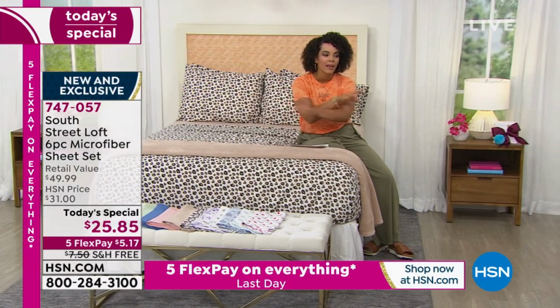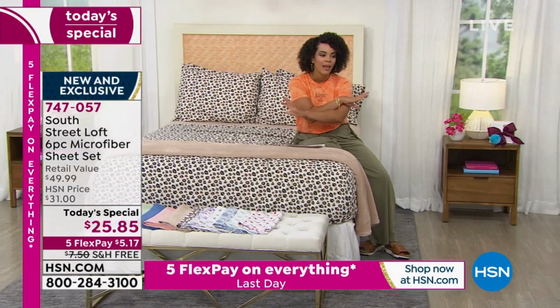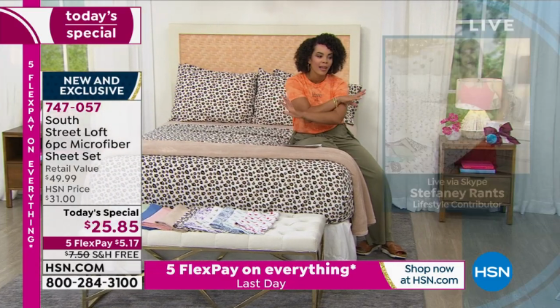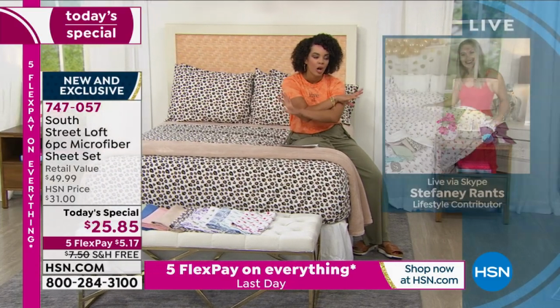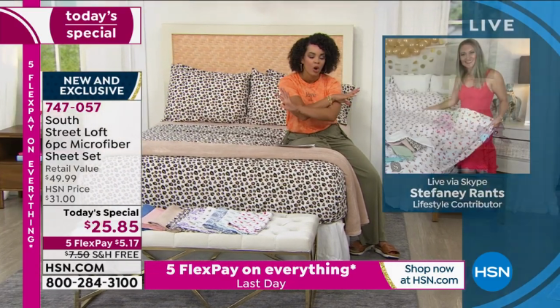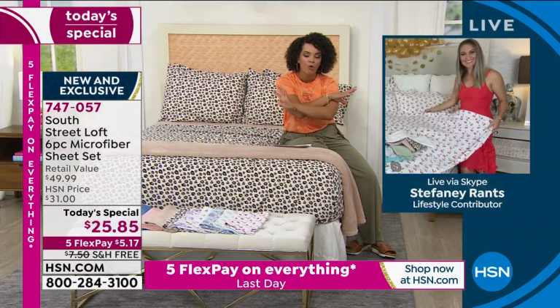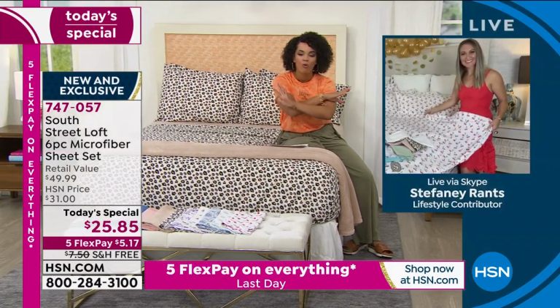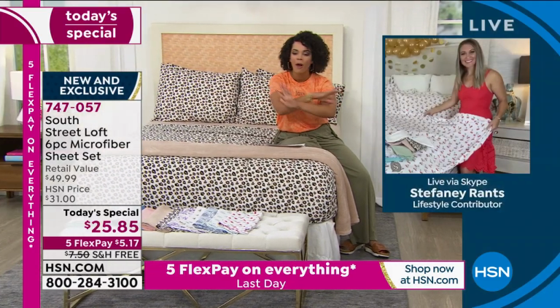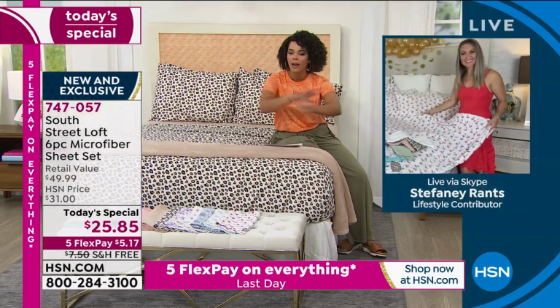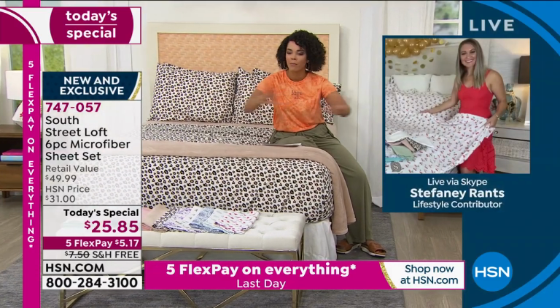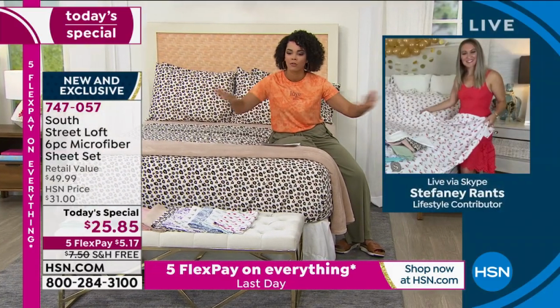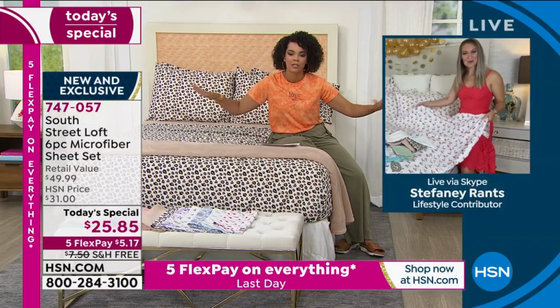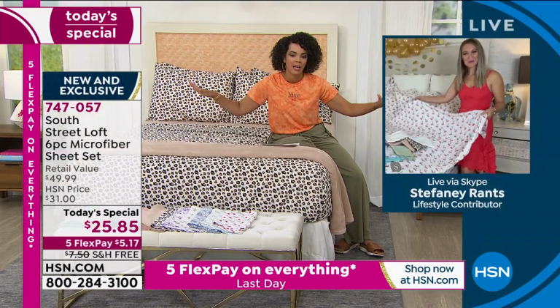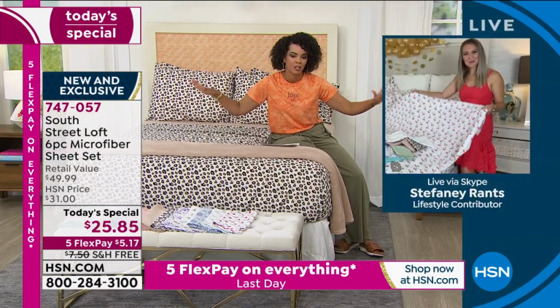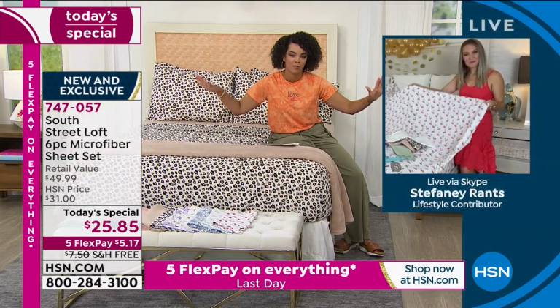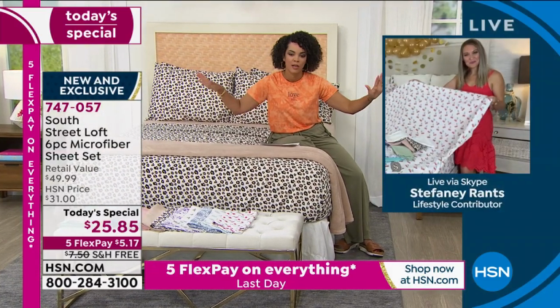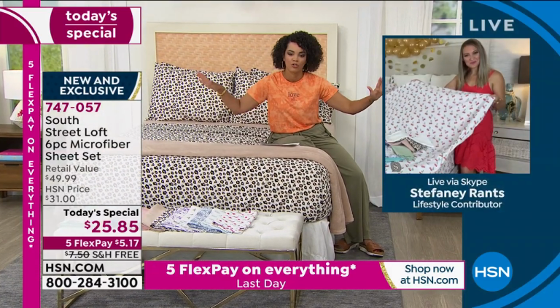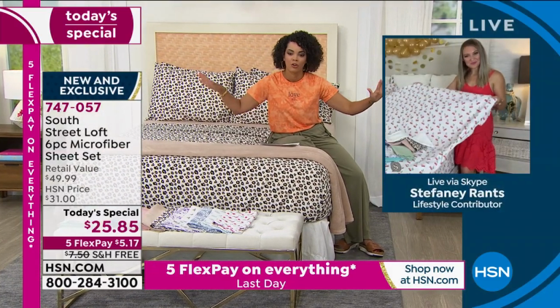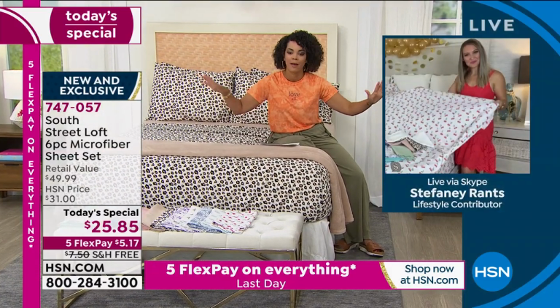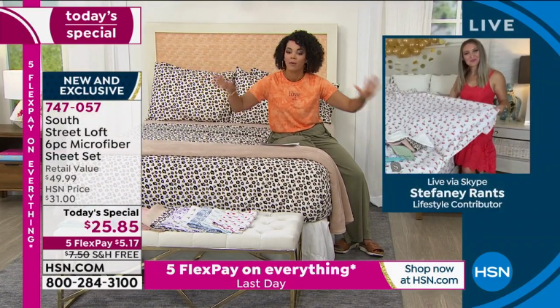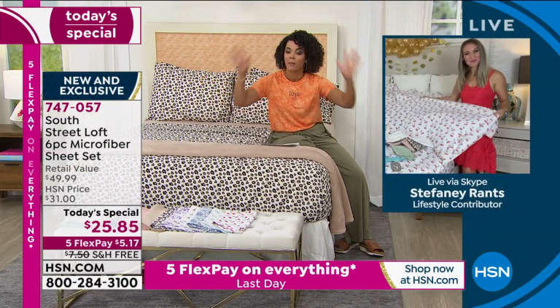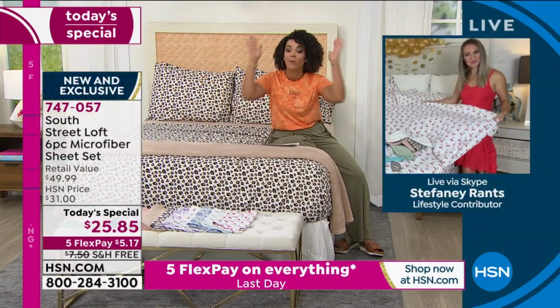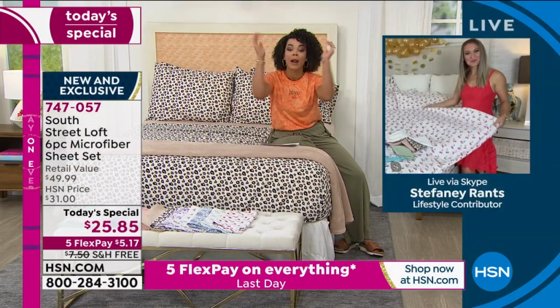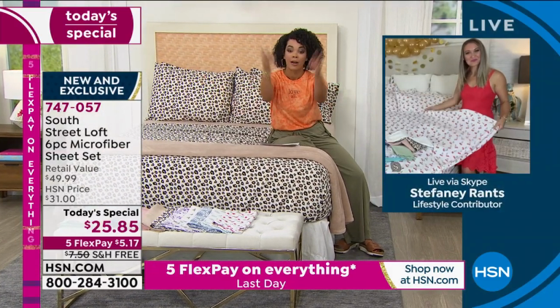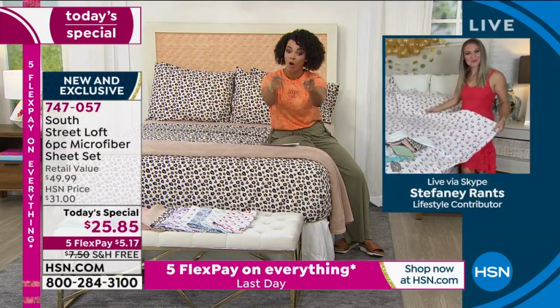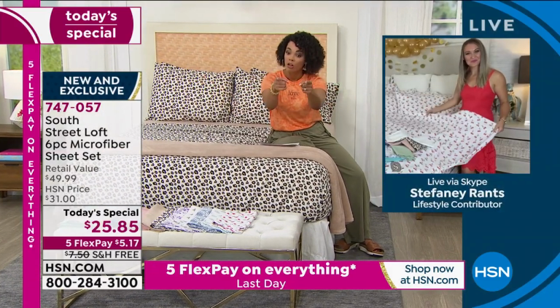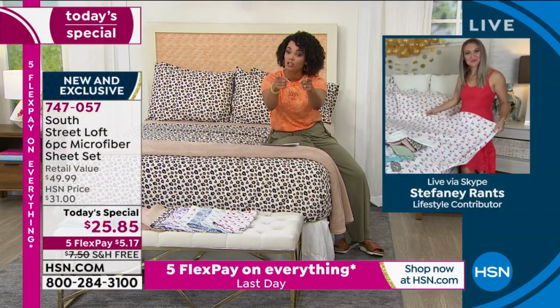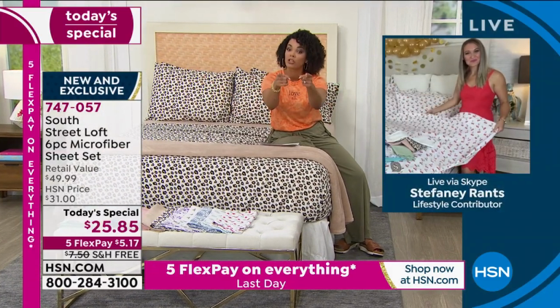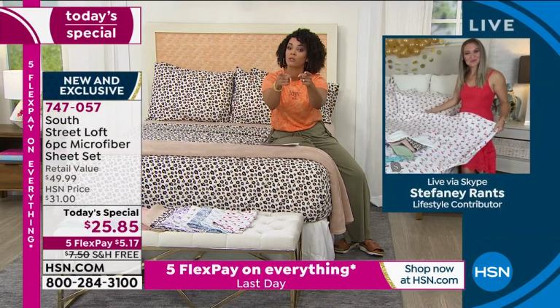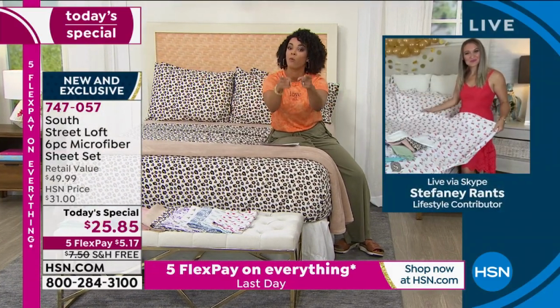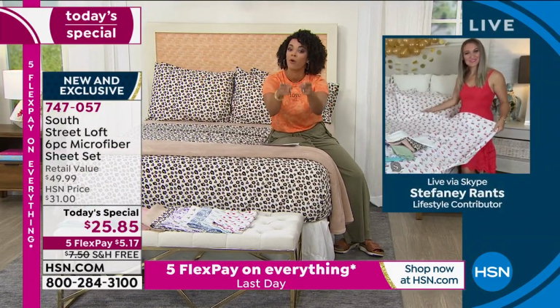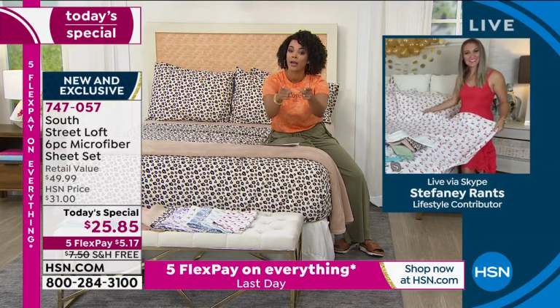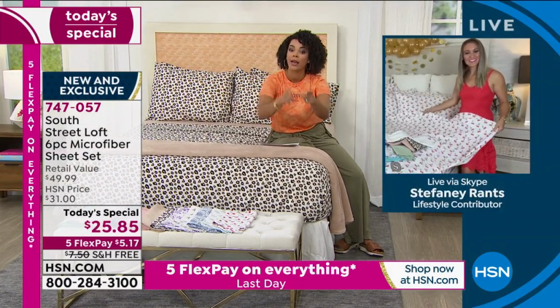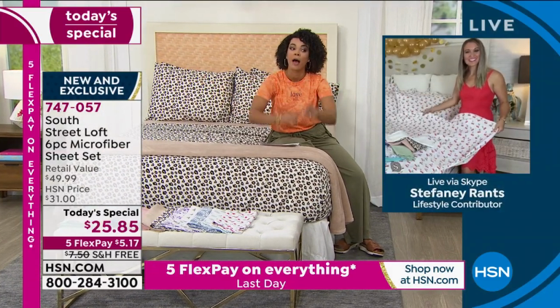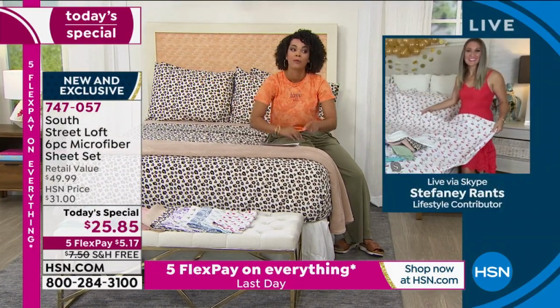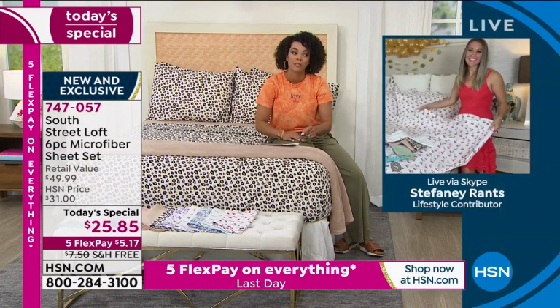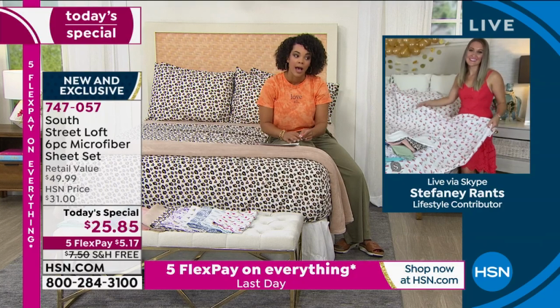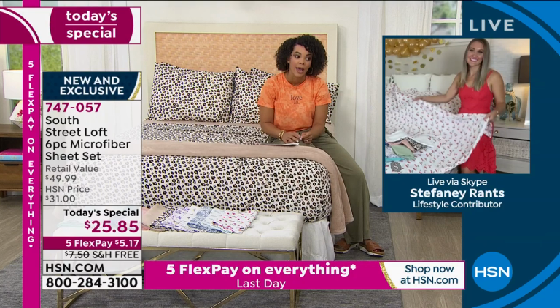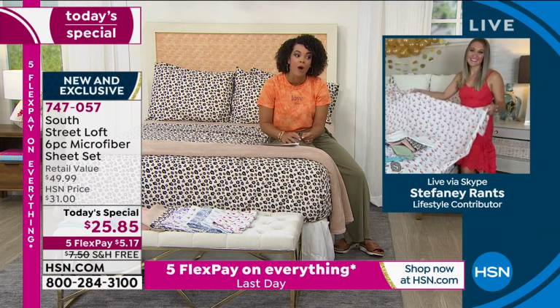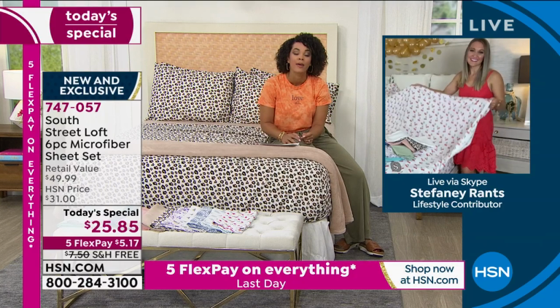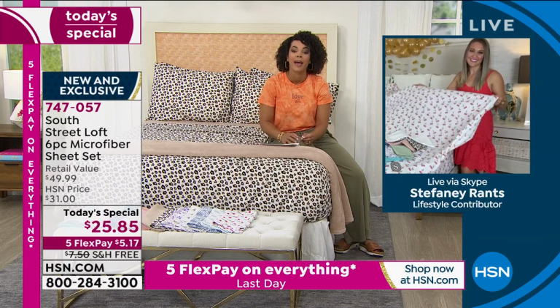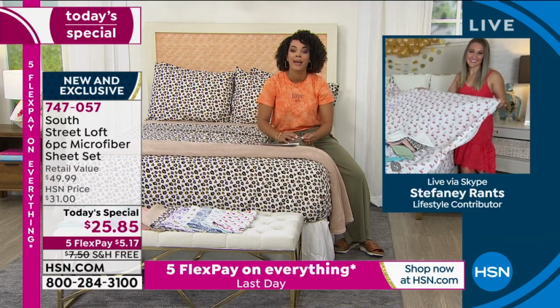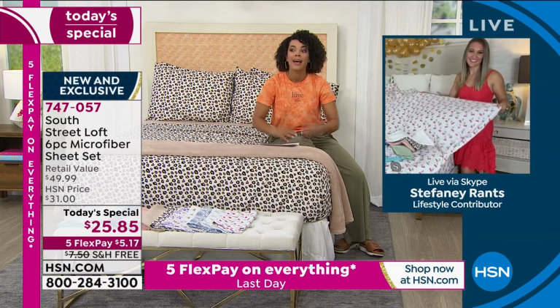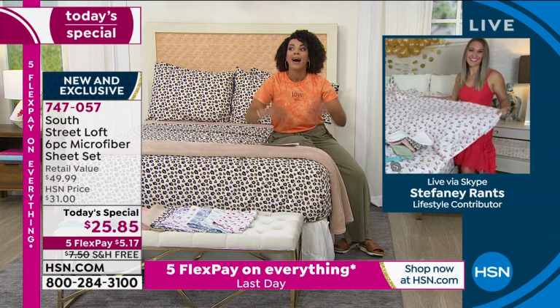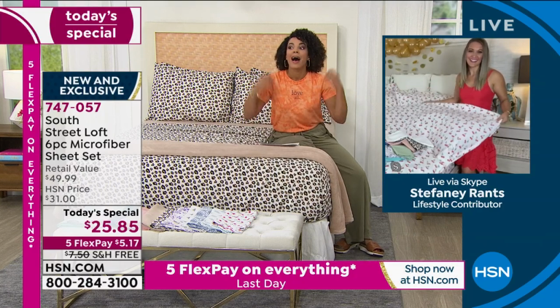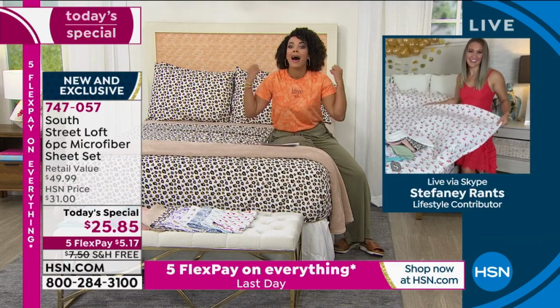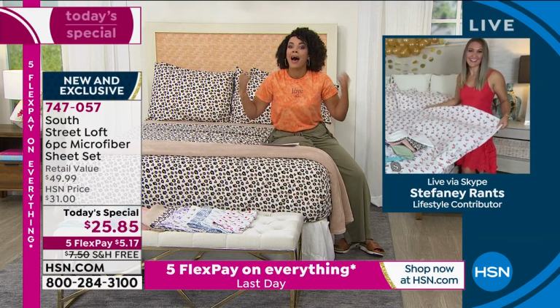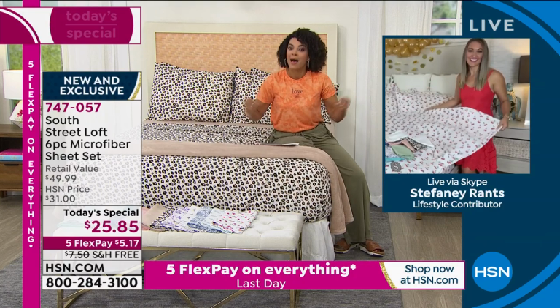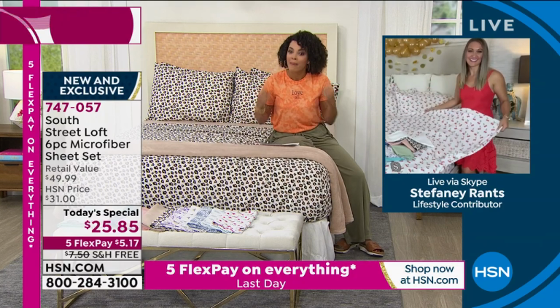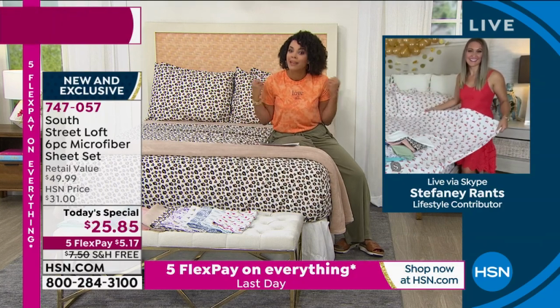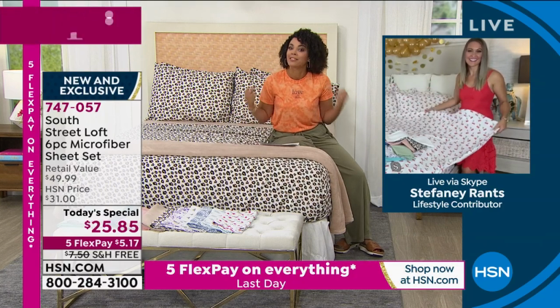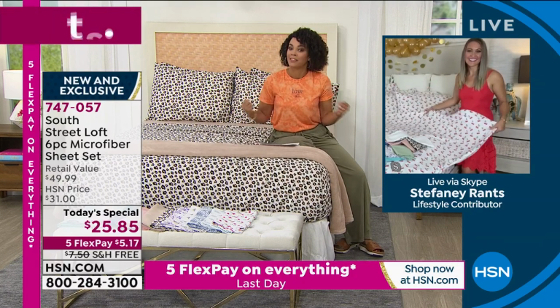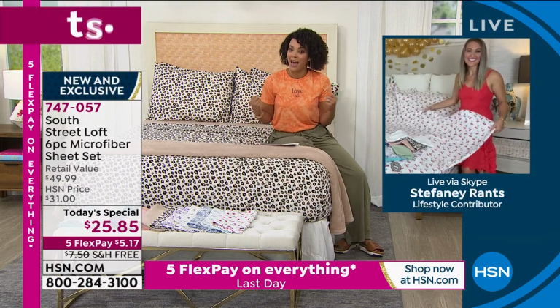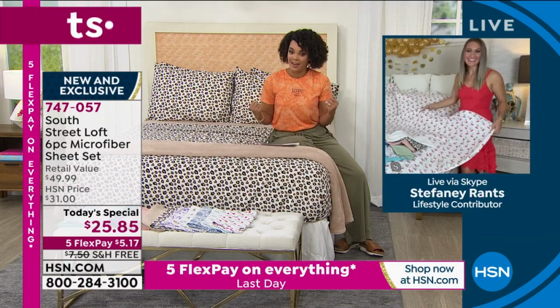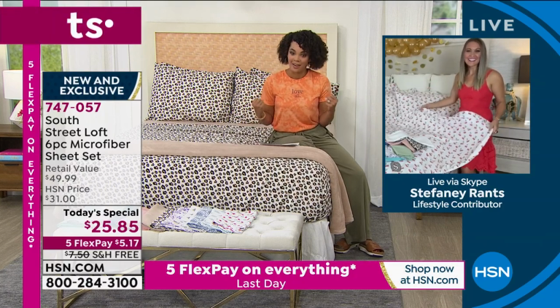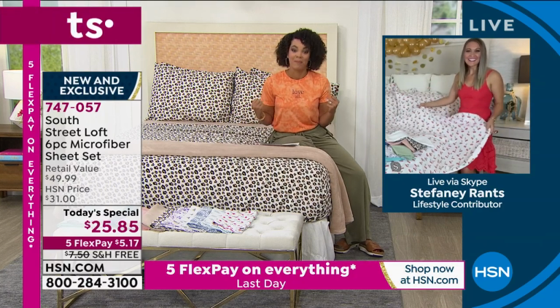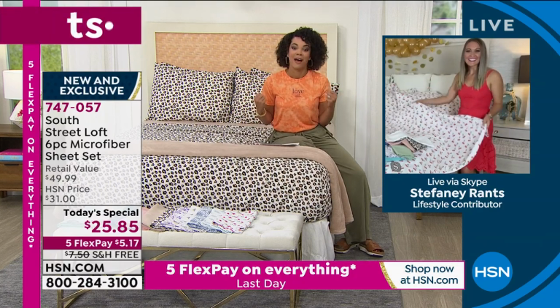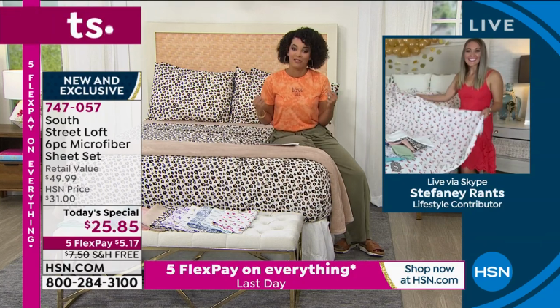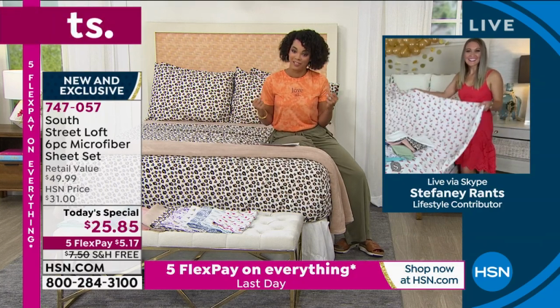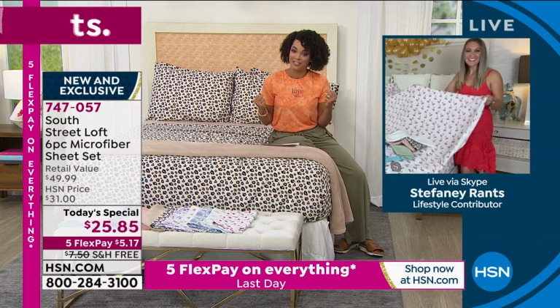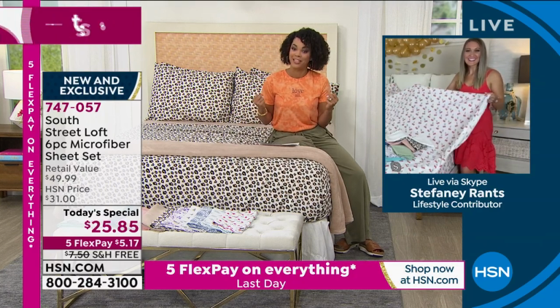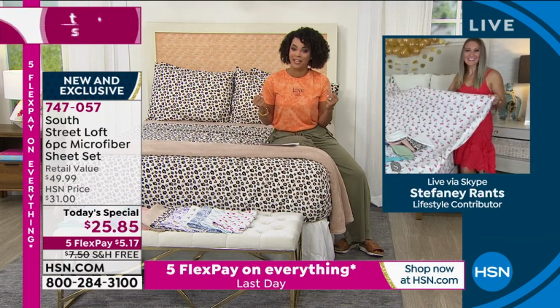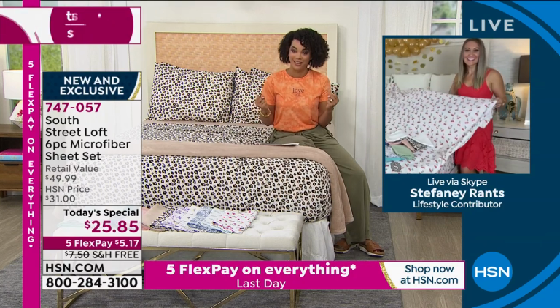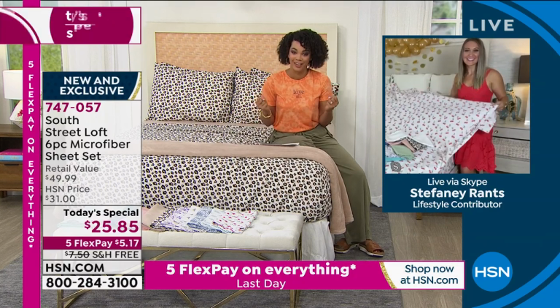What an incredible Today's Special! I remember when I called you this morning, I was like, I'm excited about this deal.